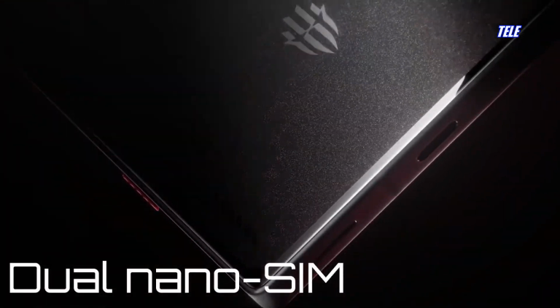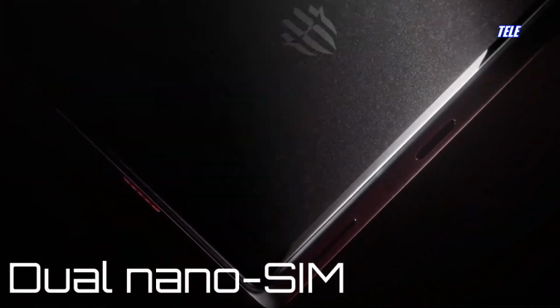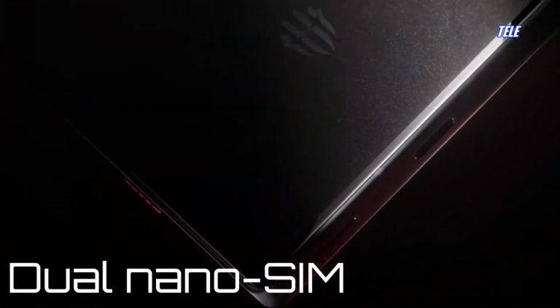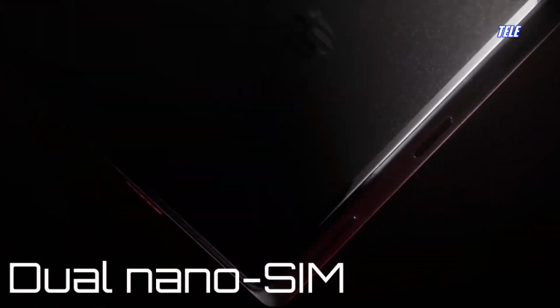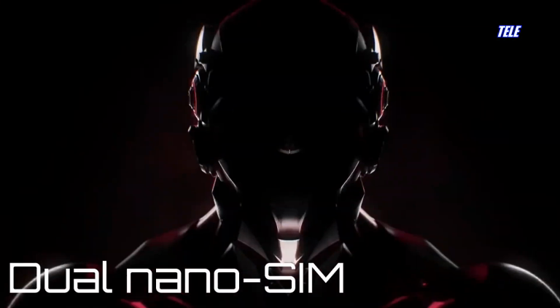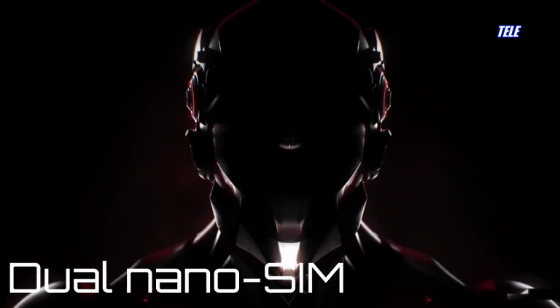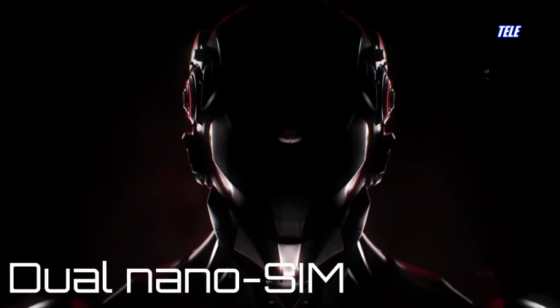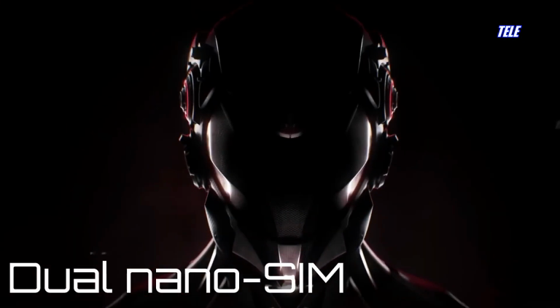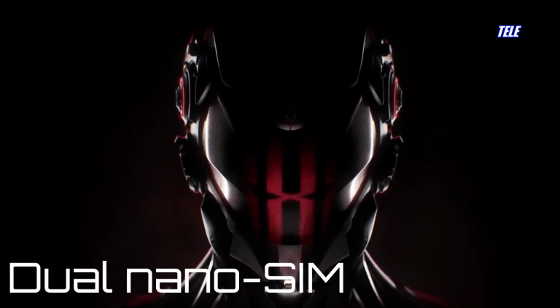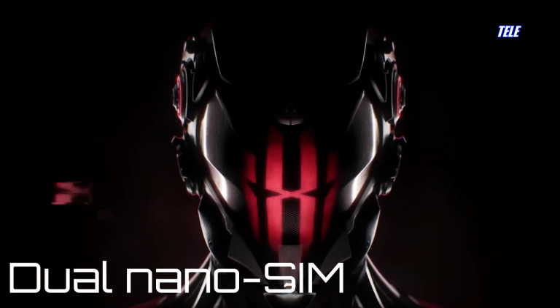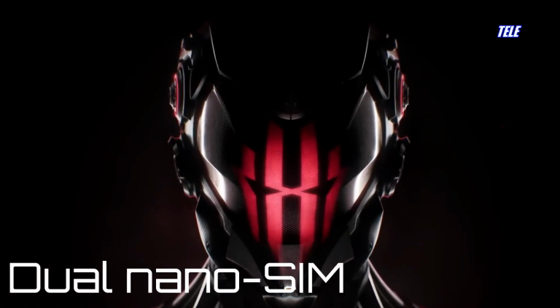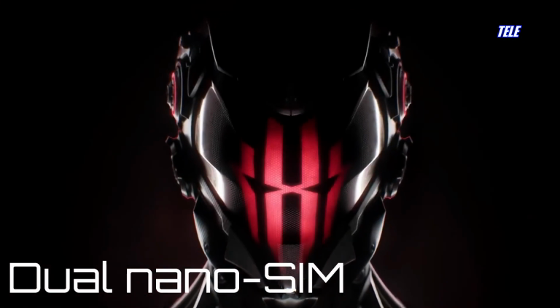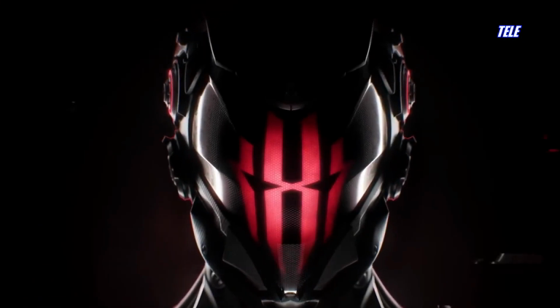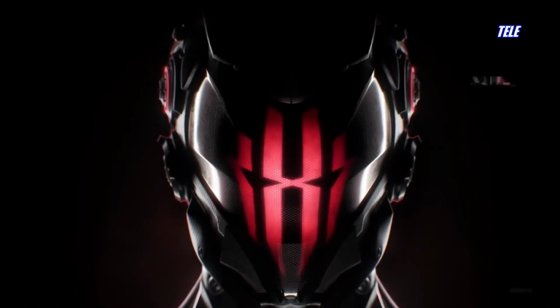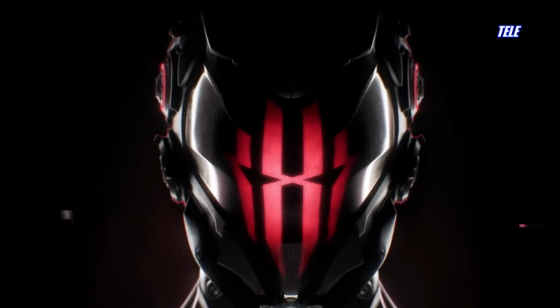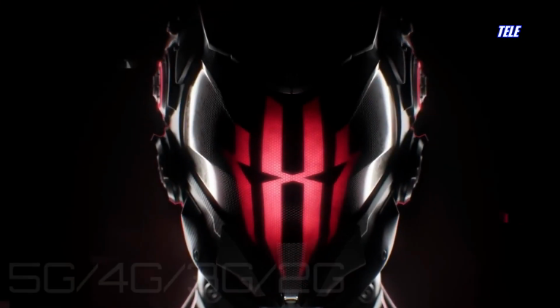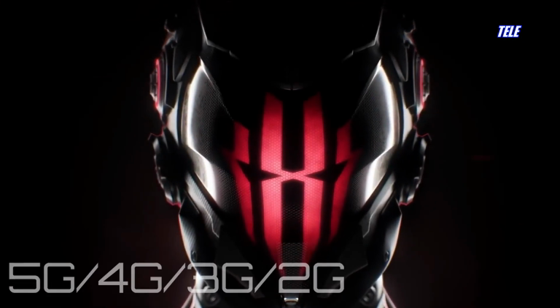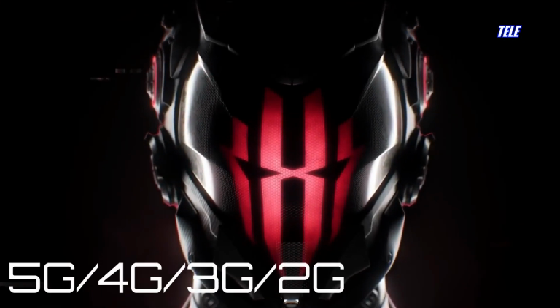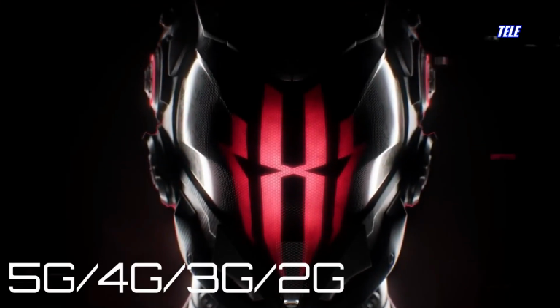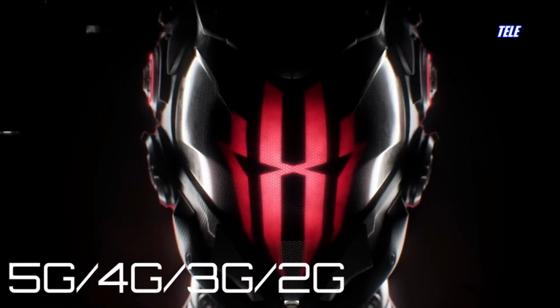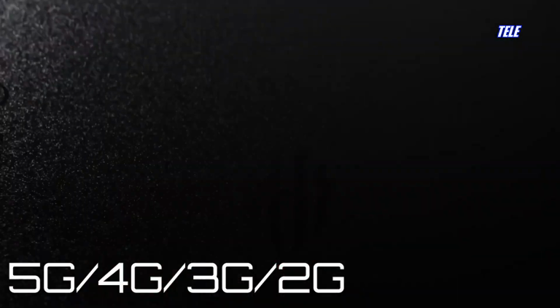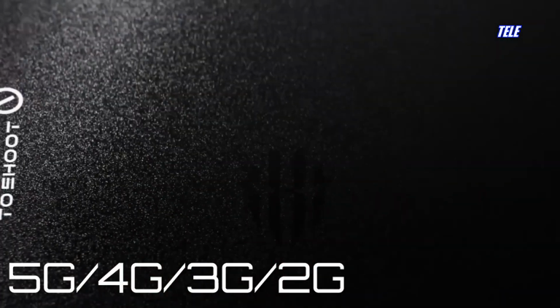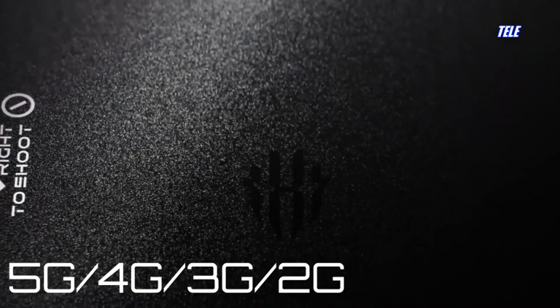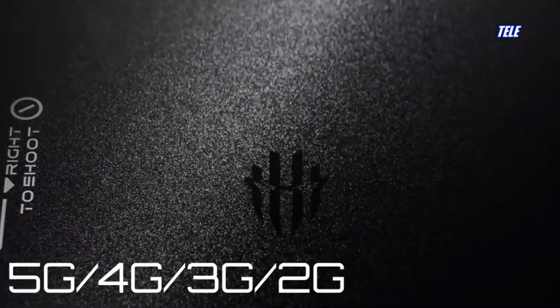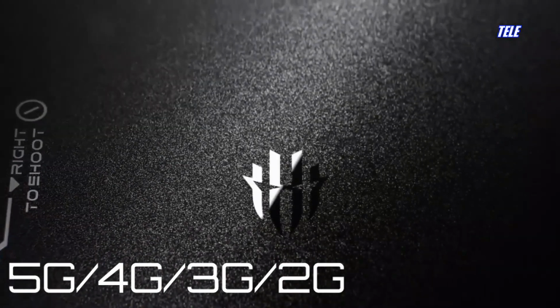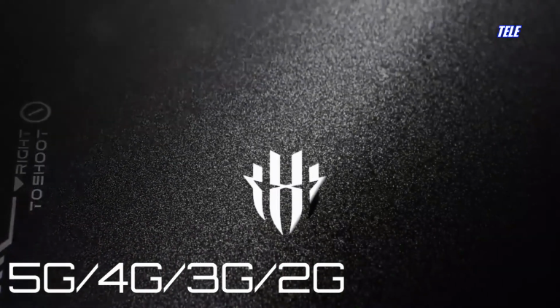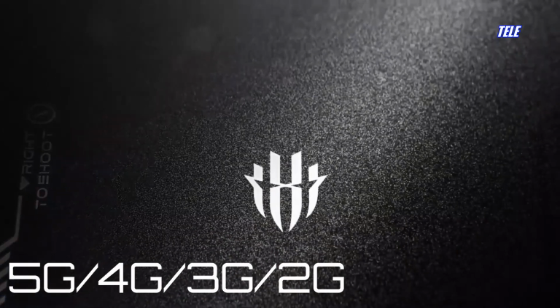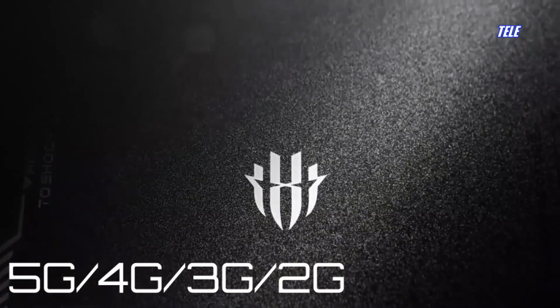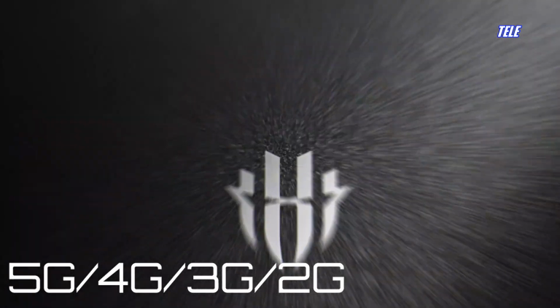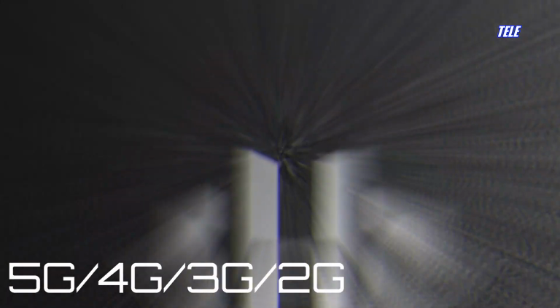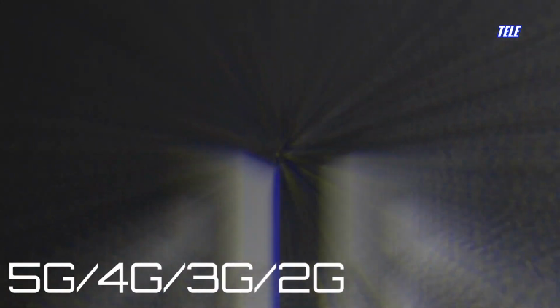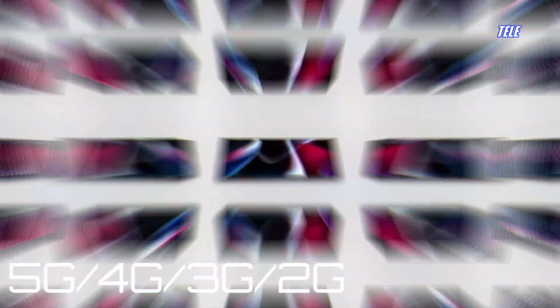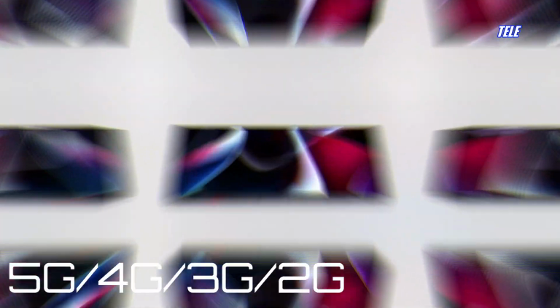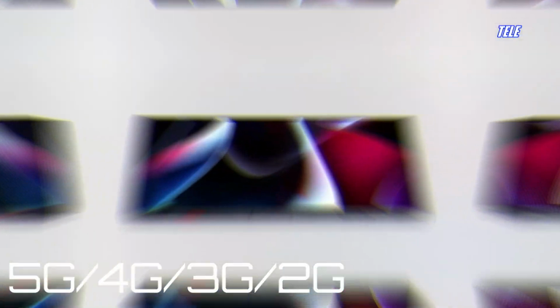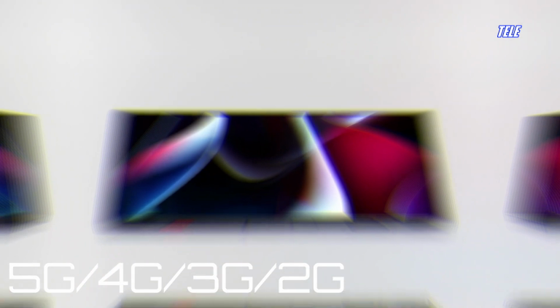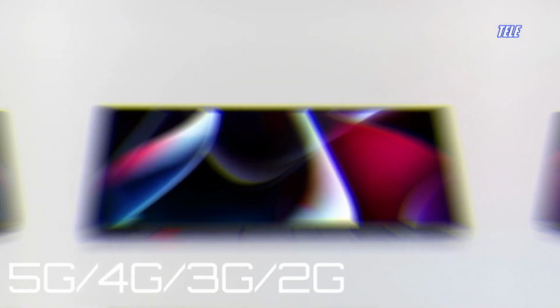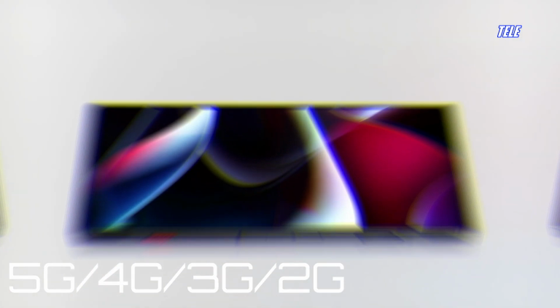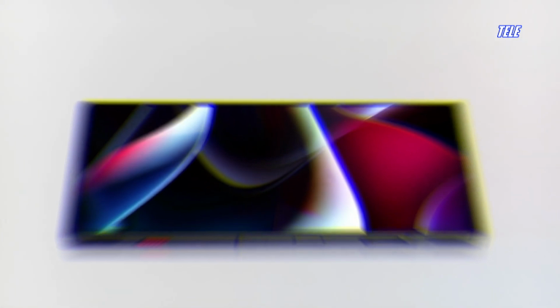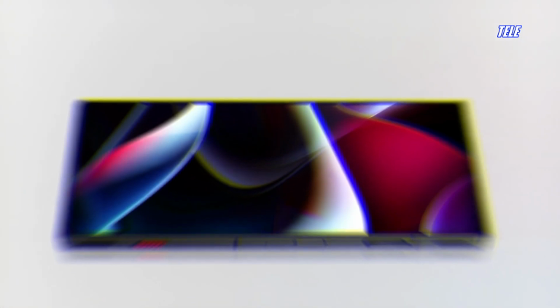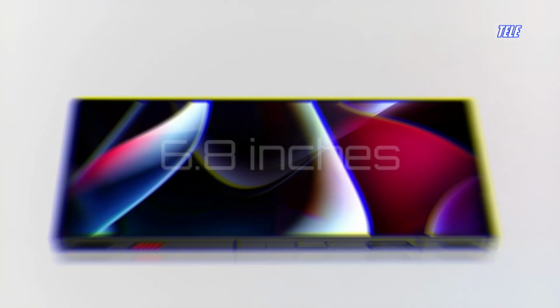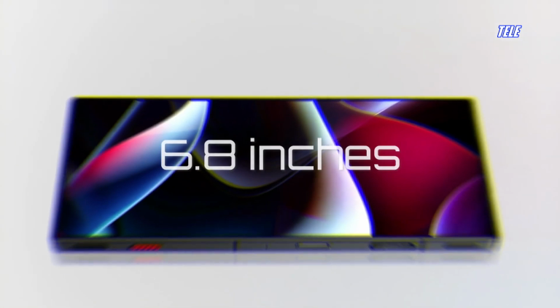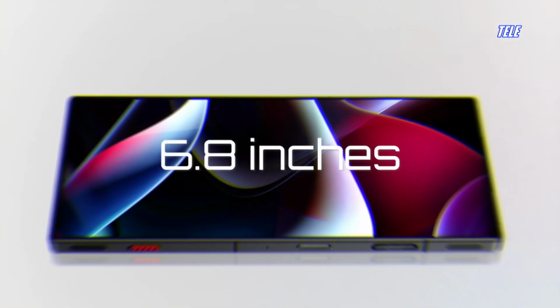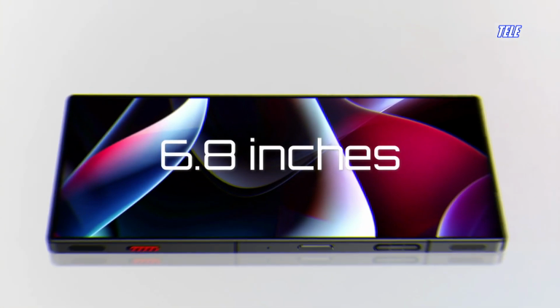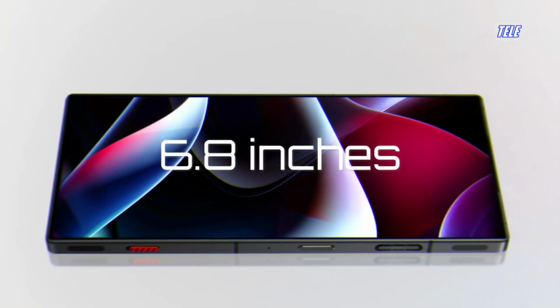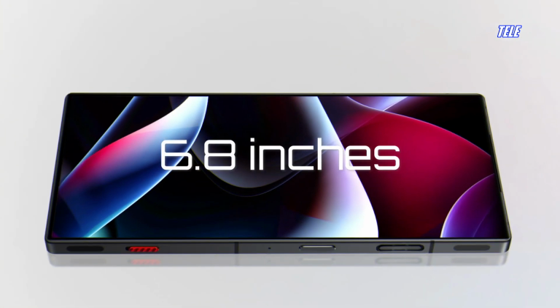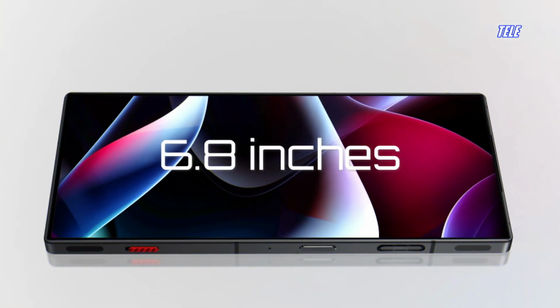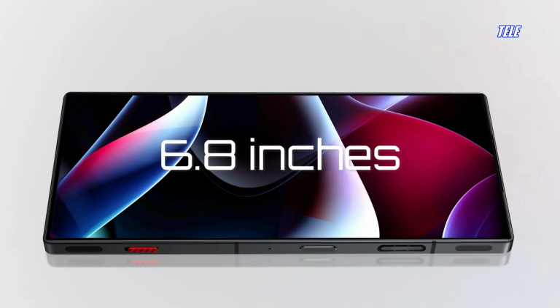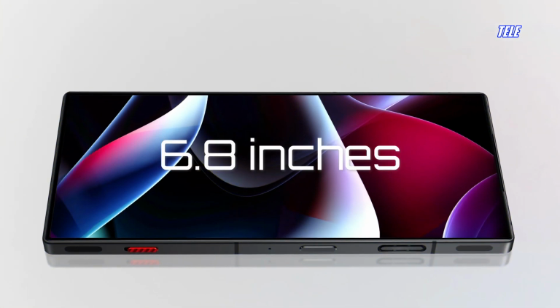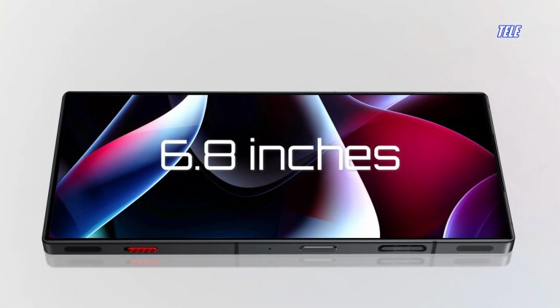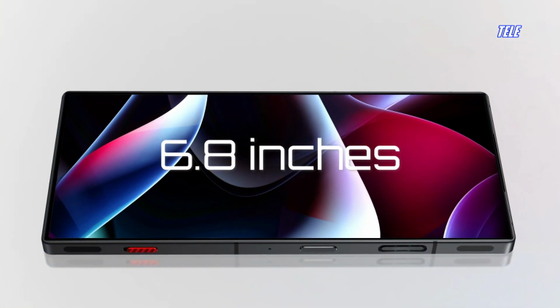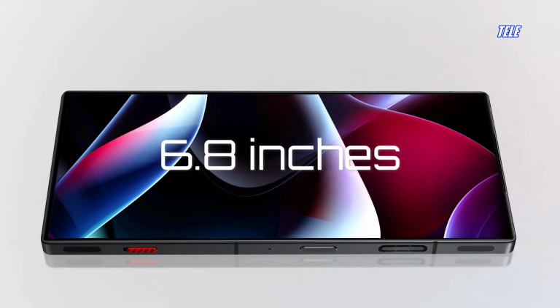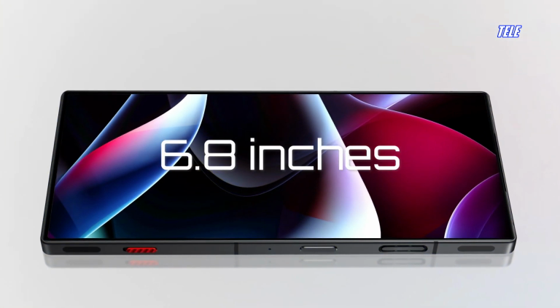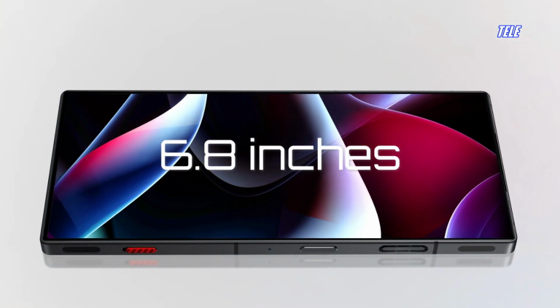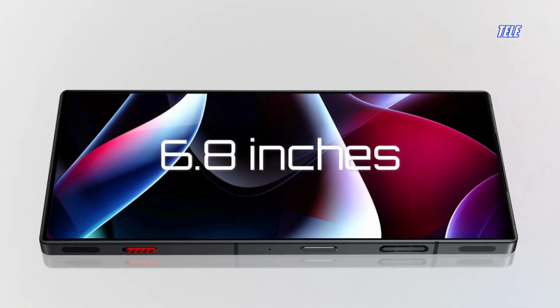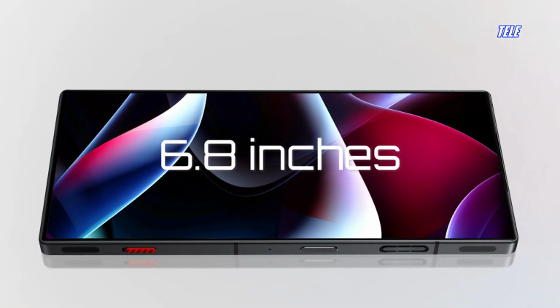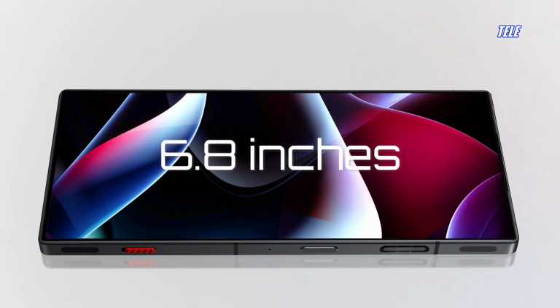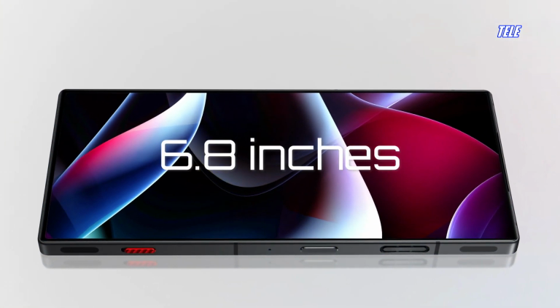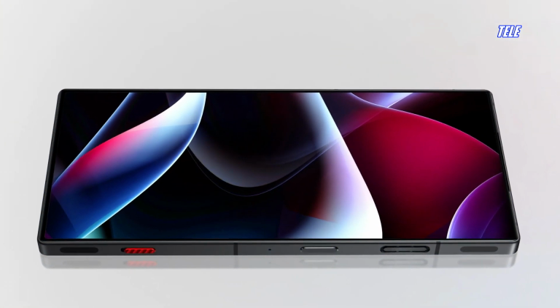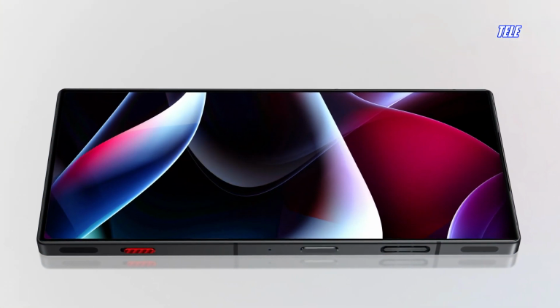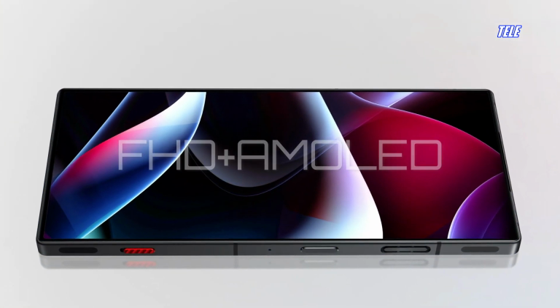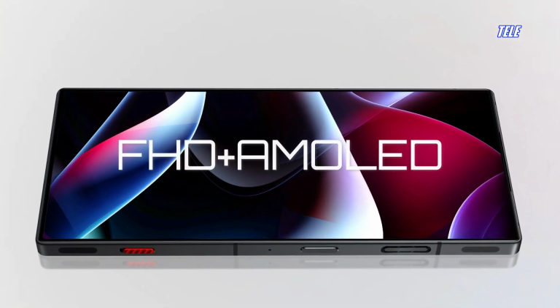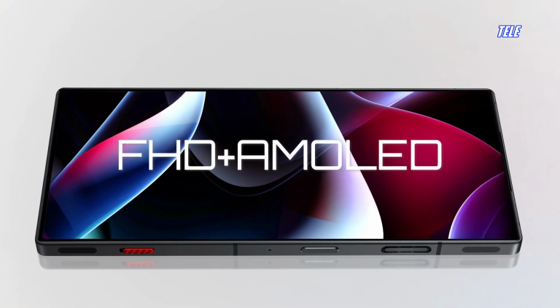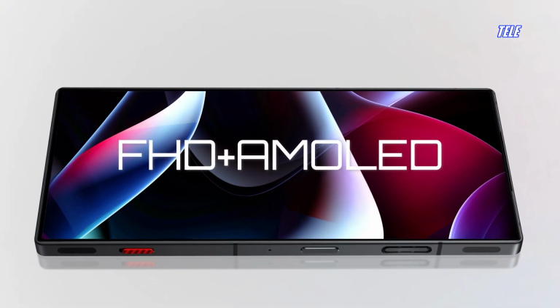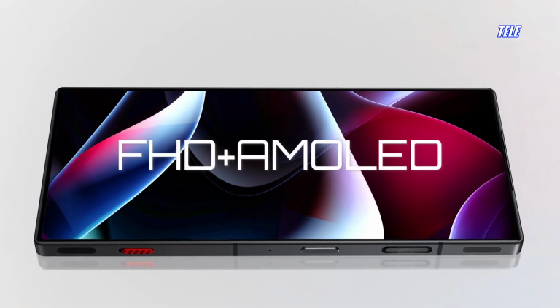Simple and futuristic design, the fastest chip ever, super long-lasting battery life, and a truthful AMOLED screen.